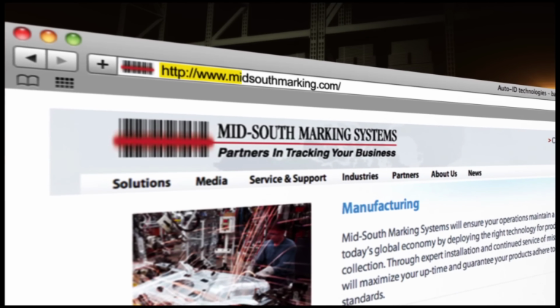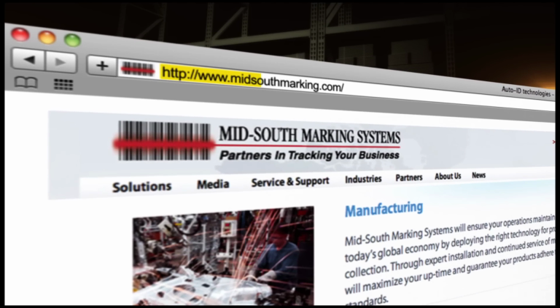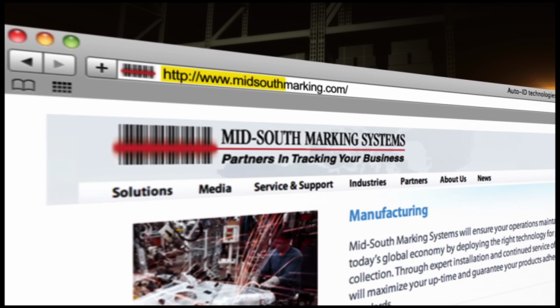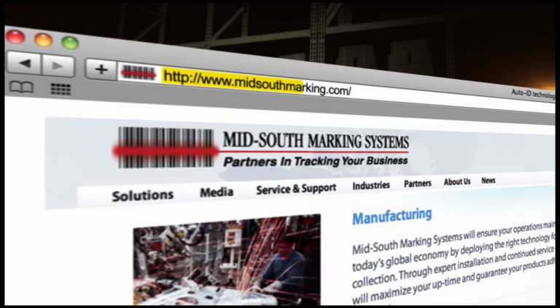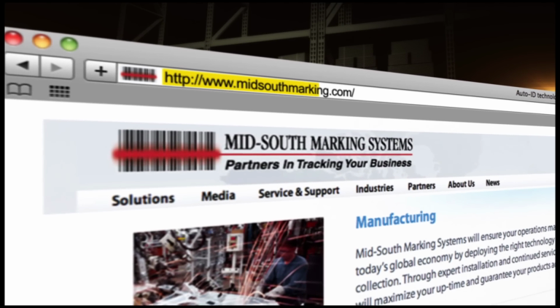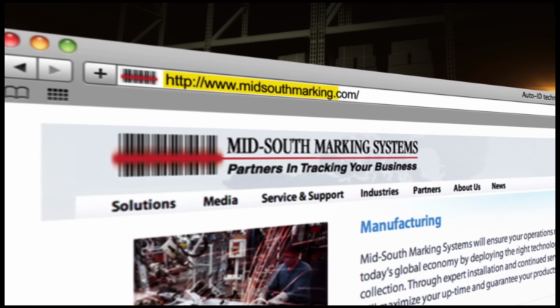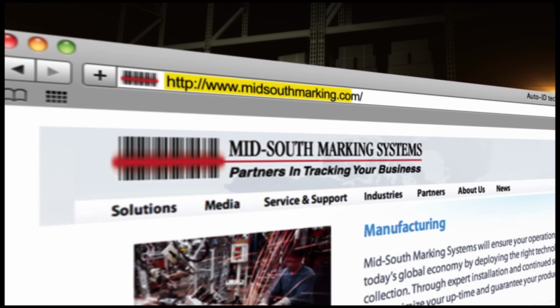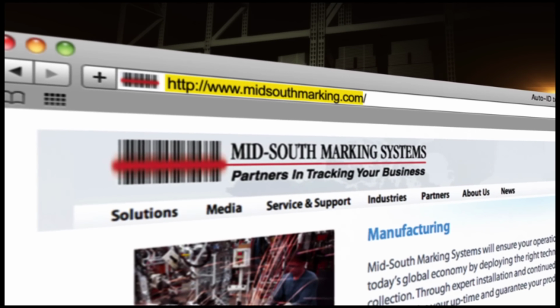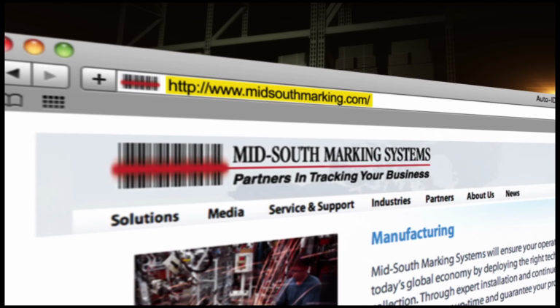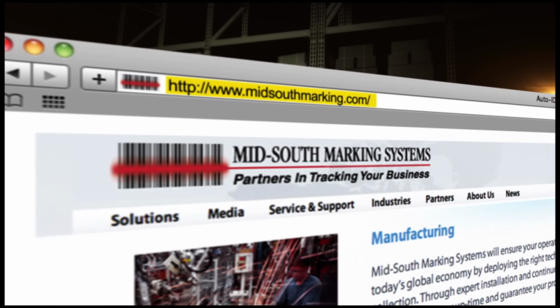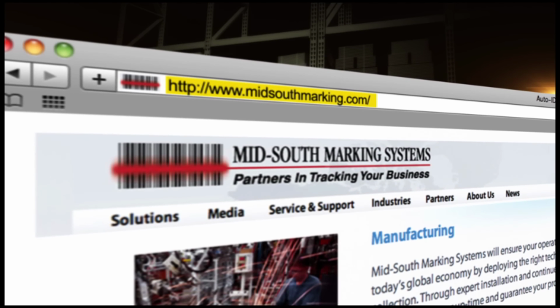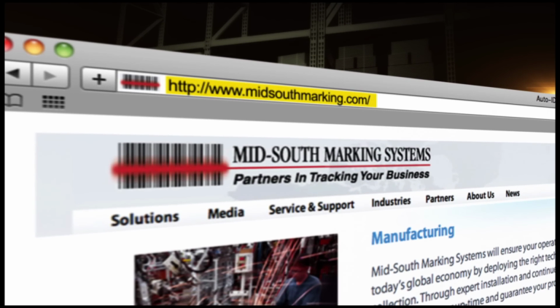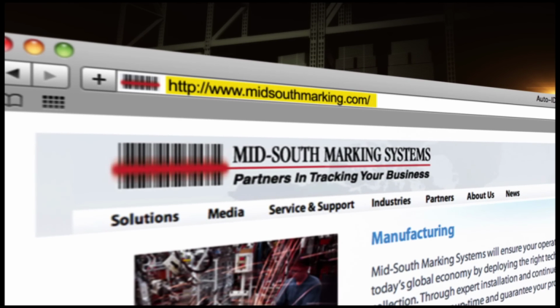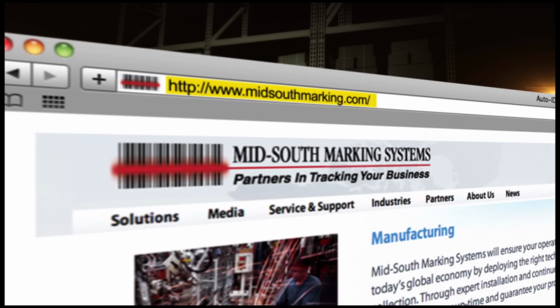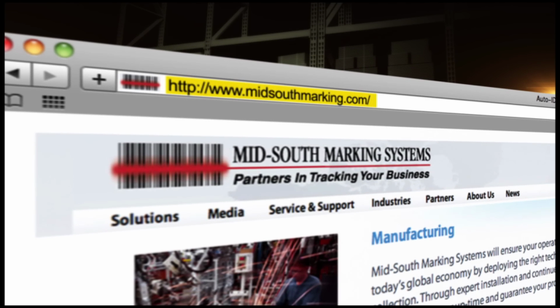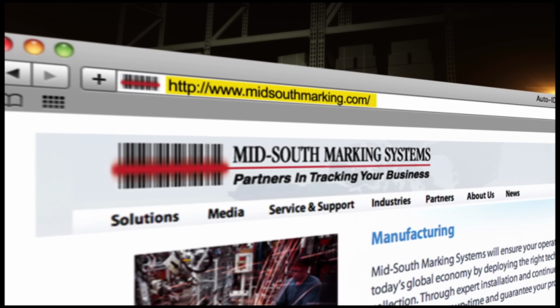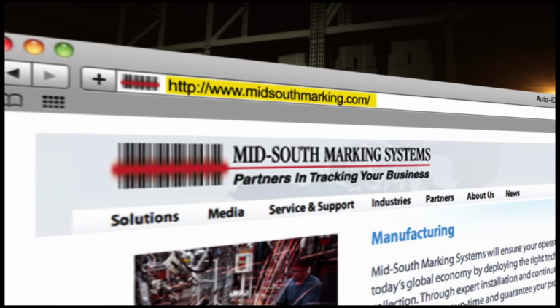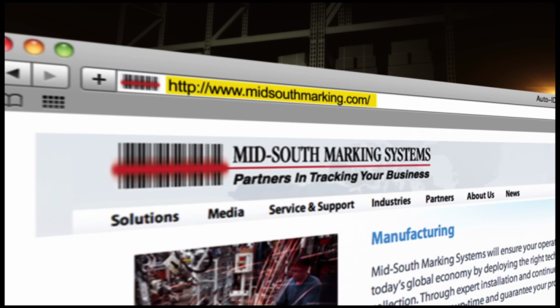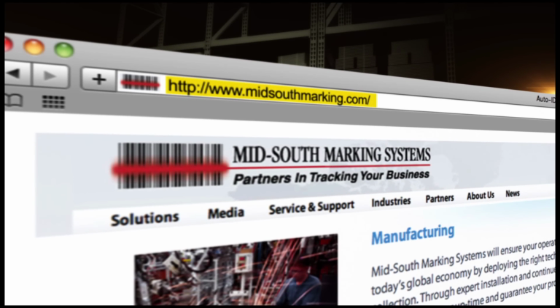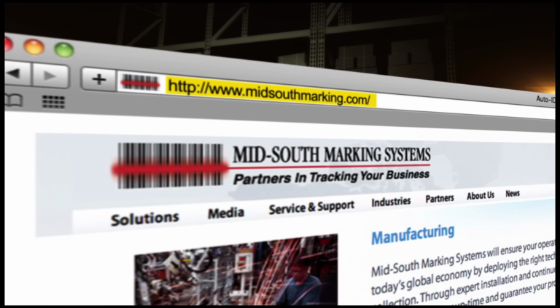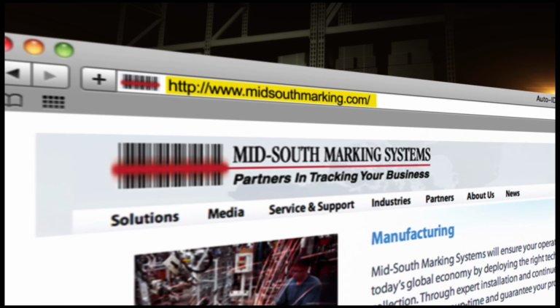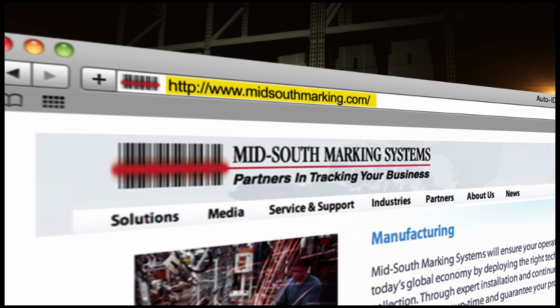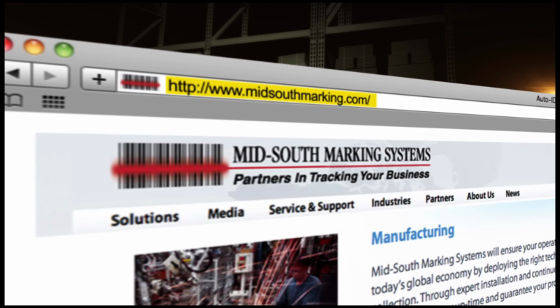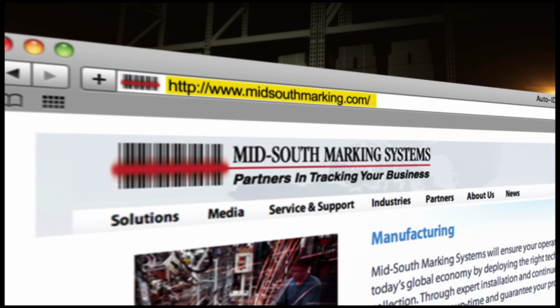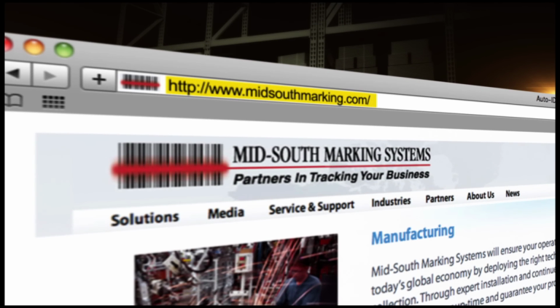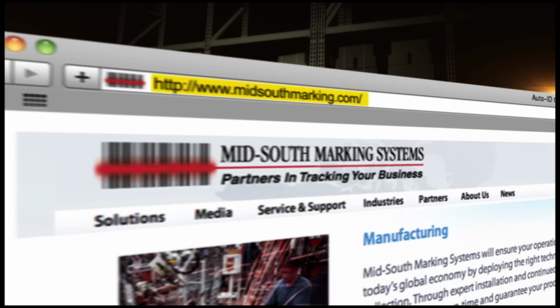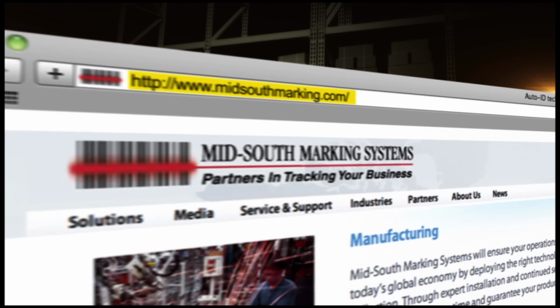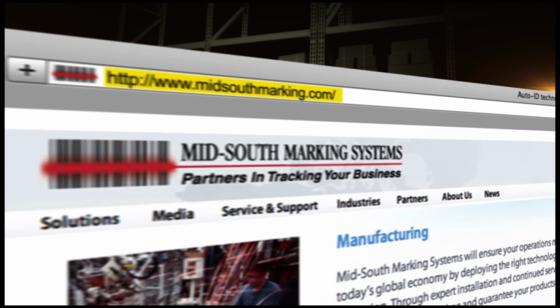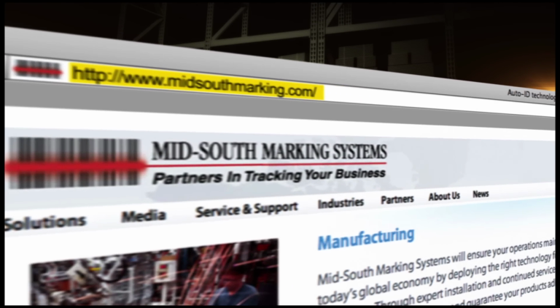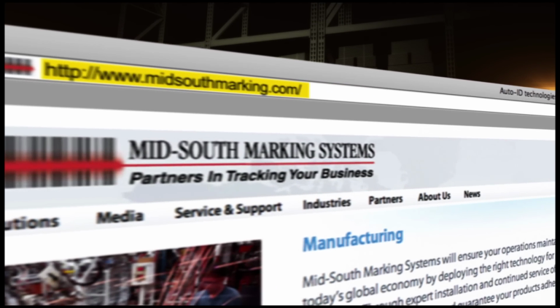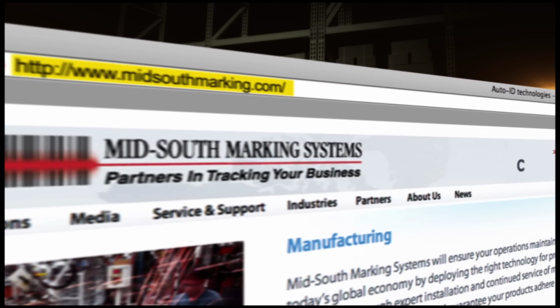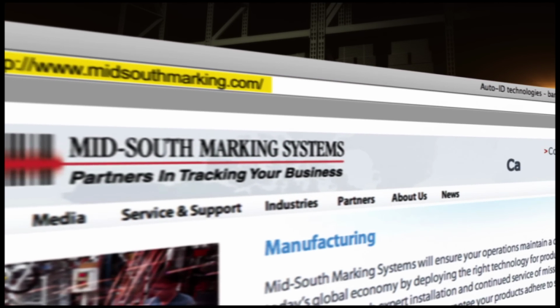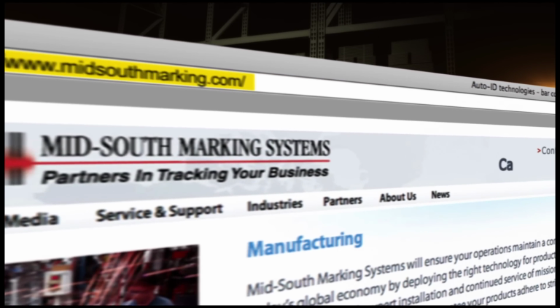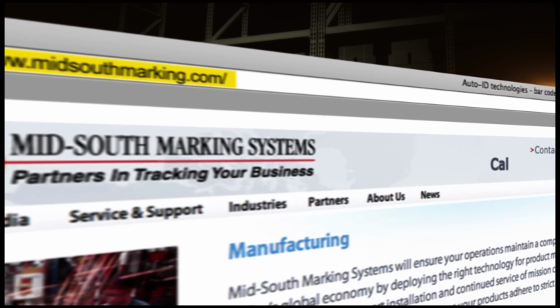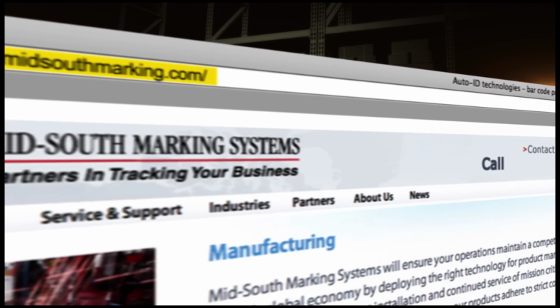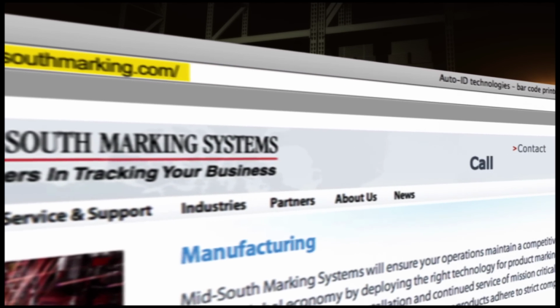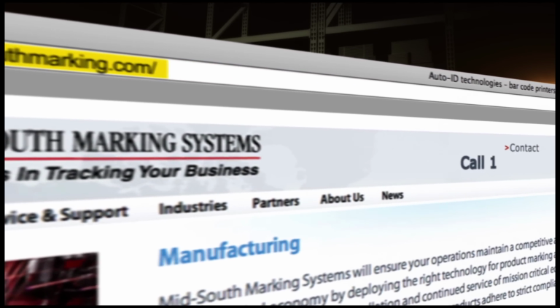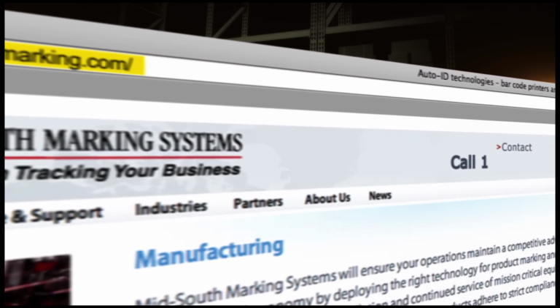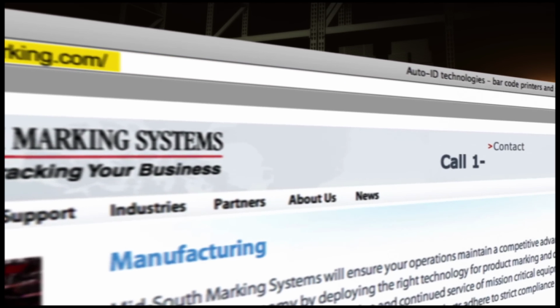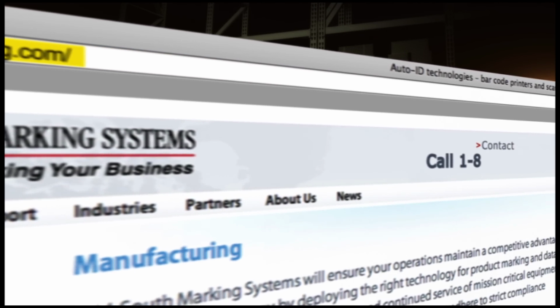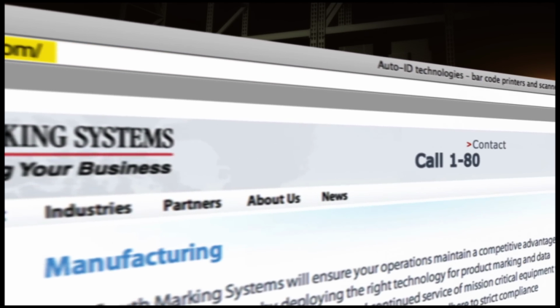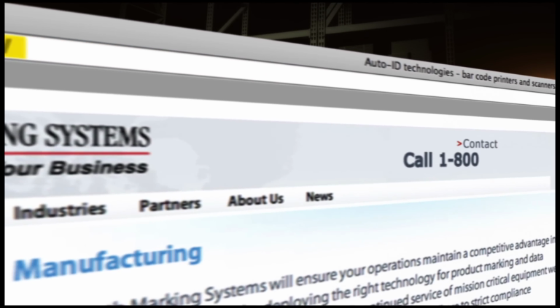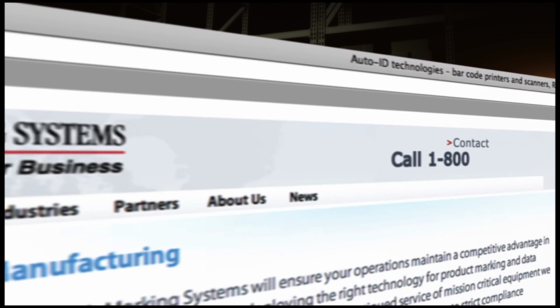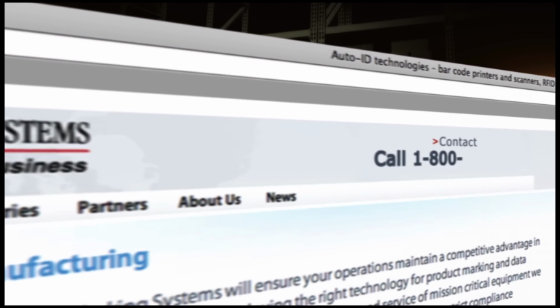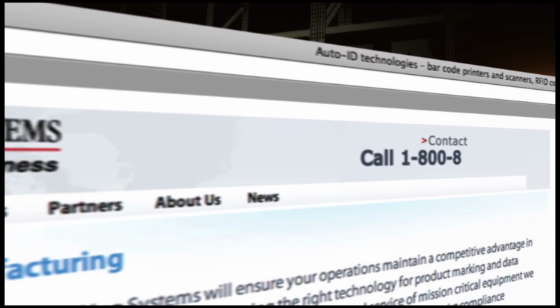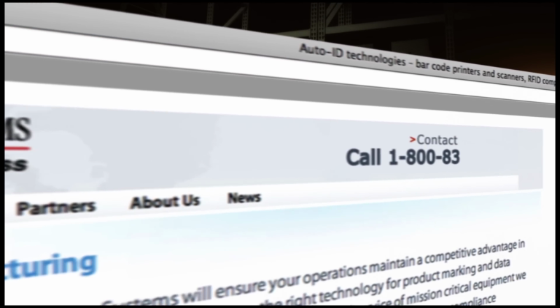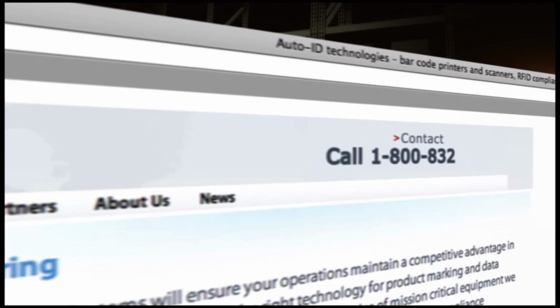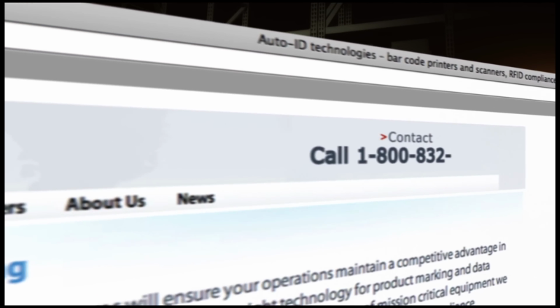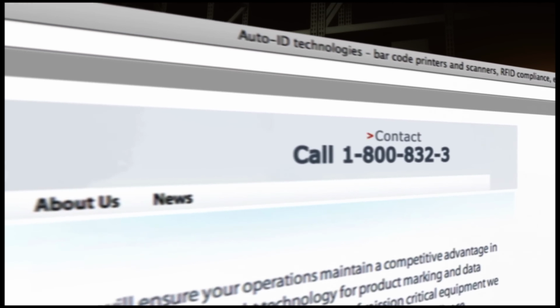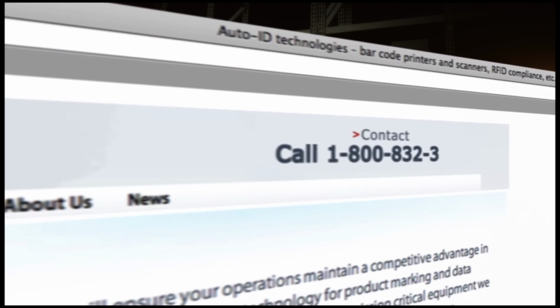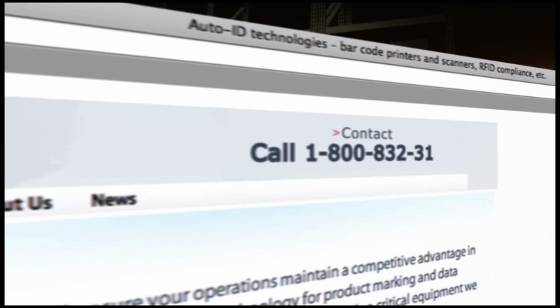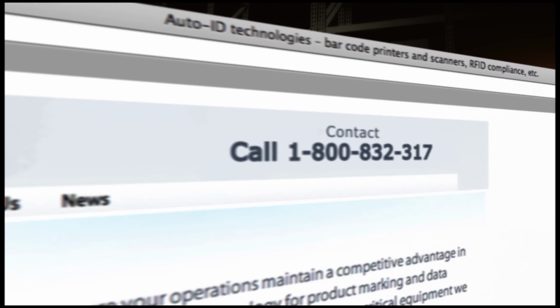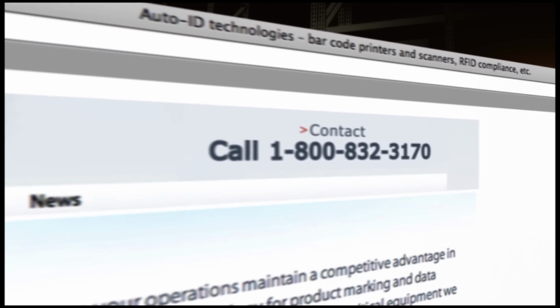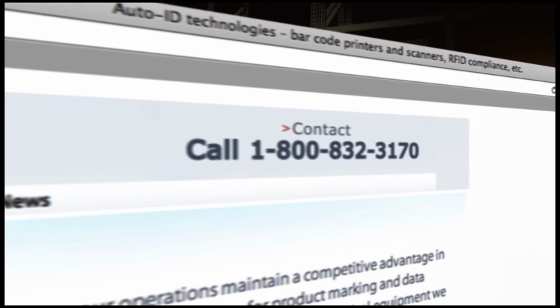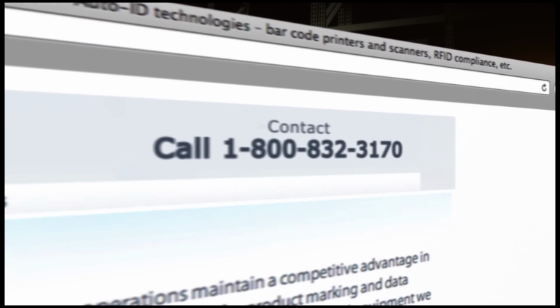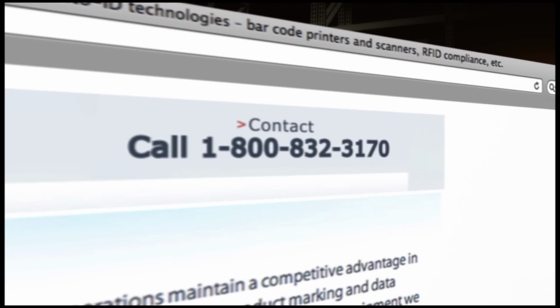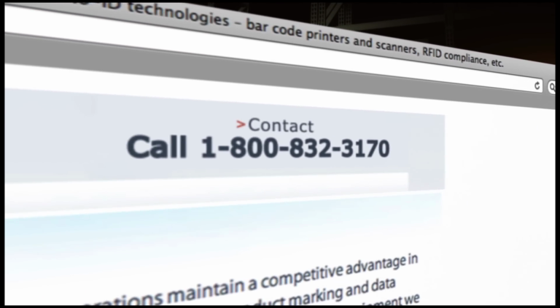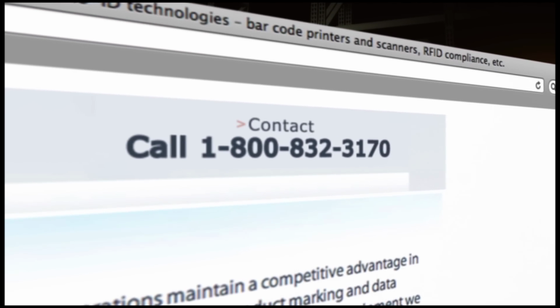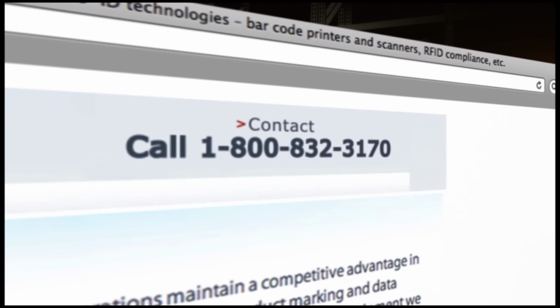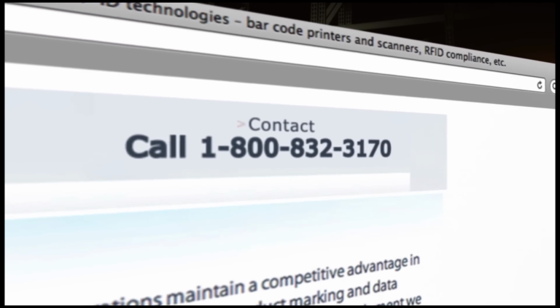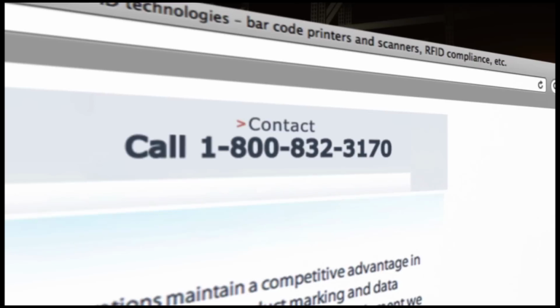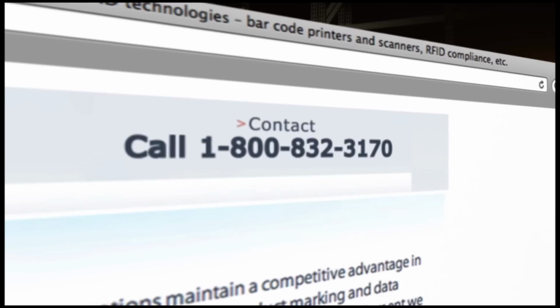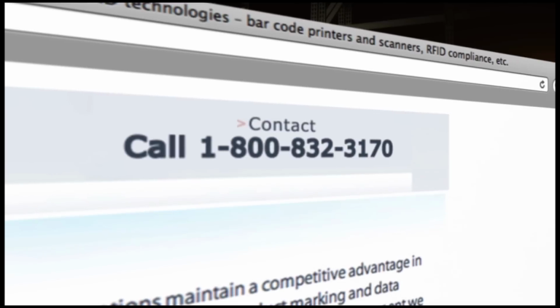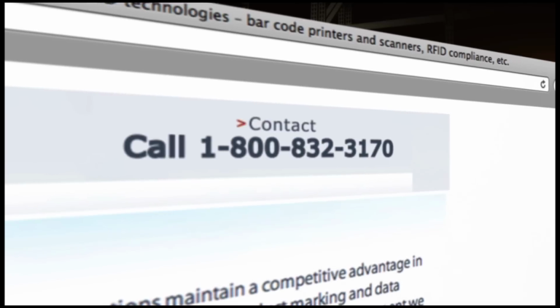For more, go to midsouthmarking.com or call us at 1-800-832-3170.